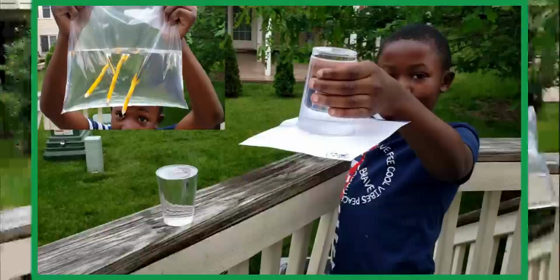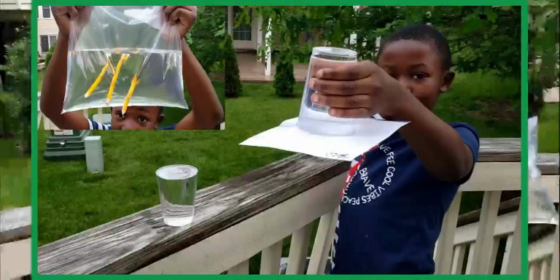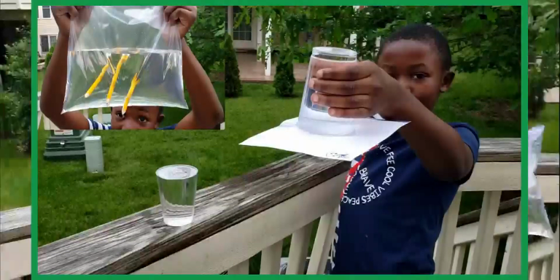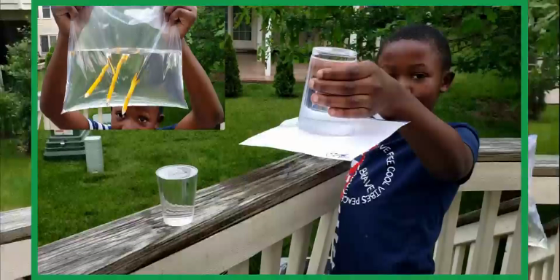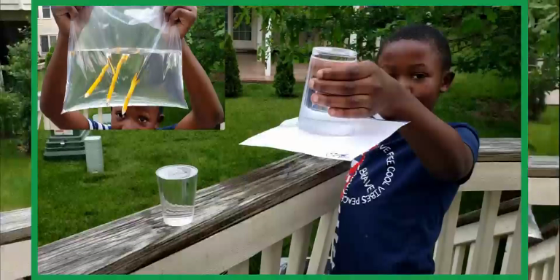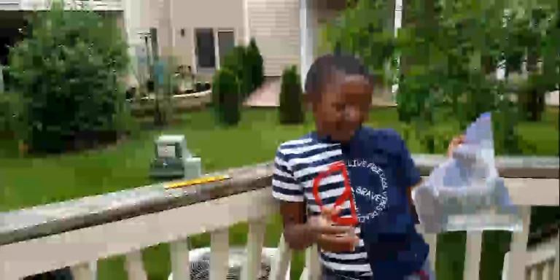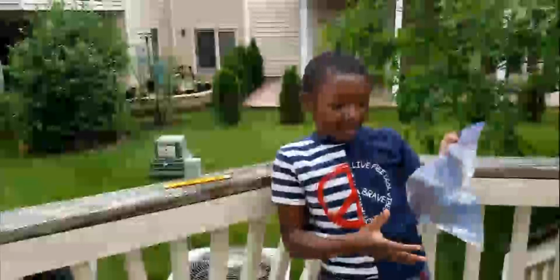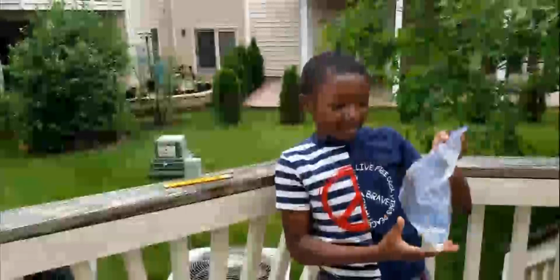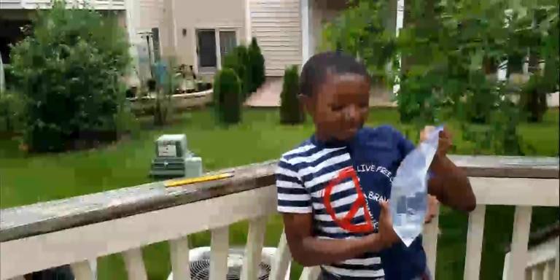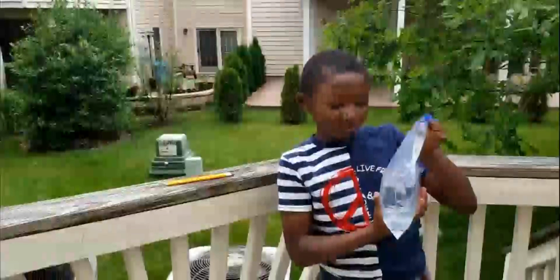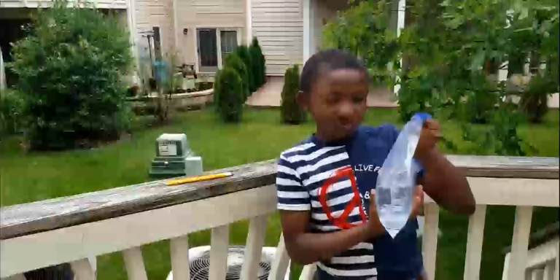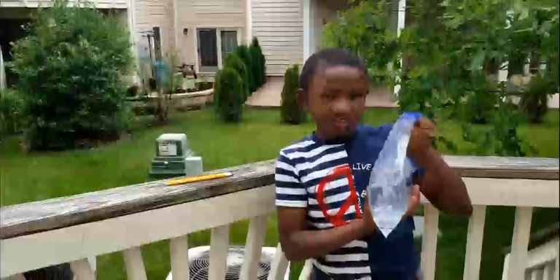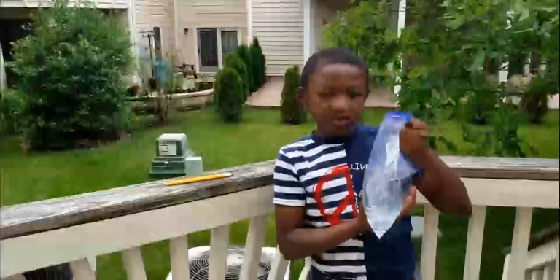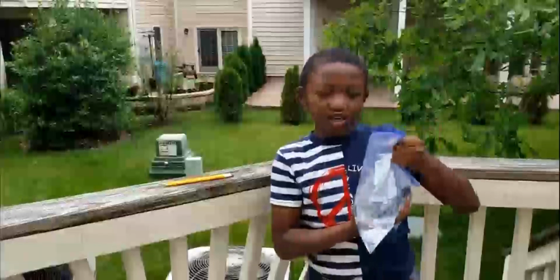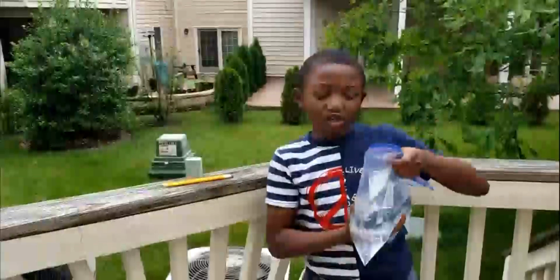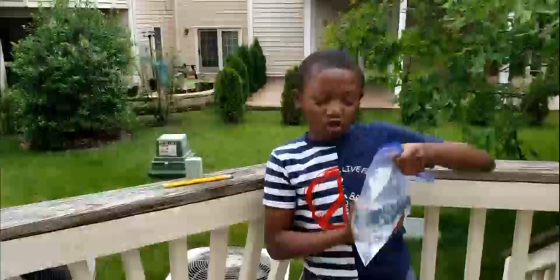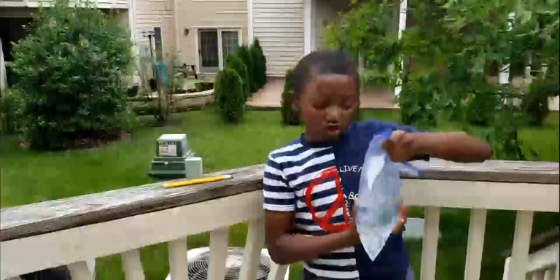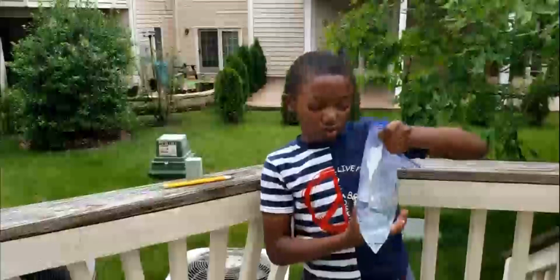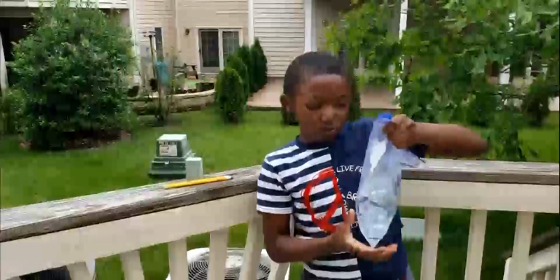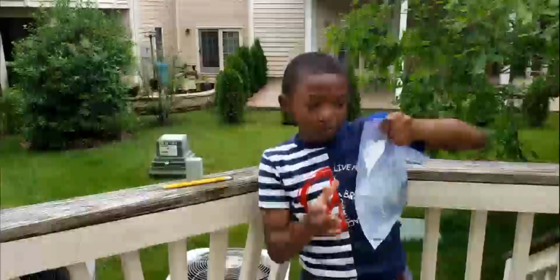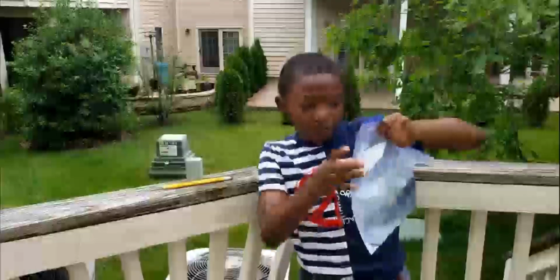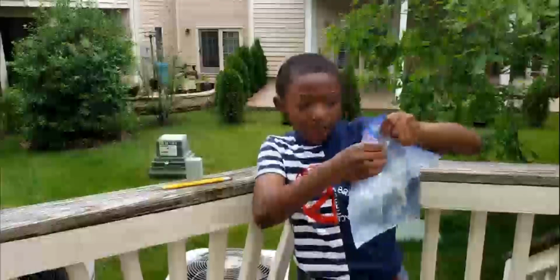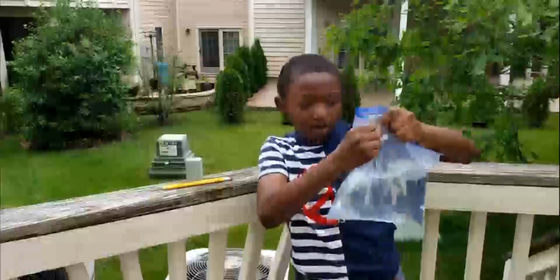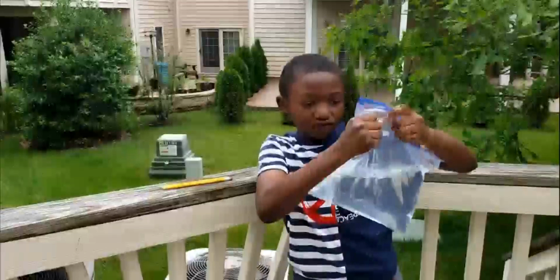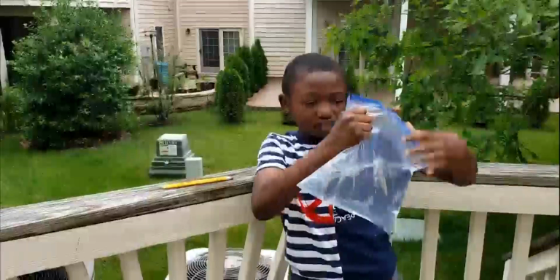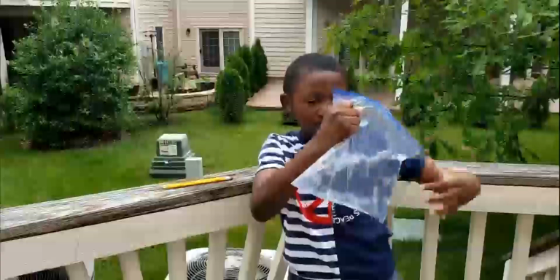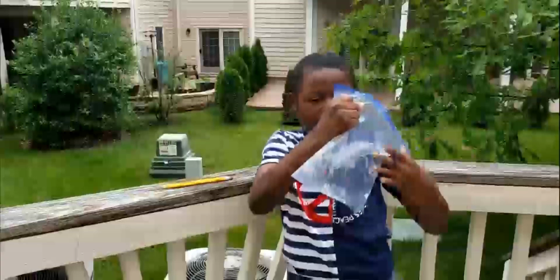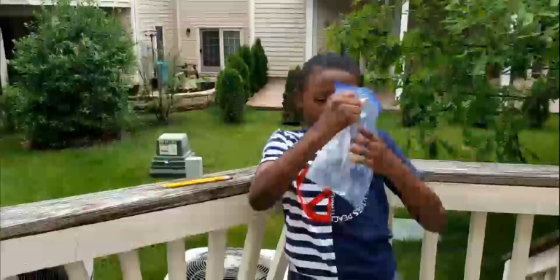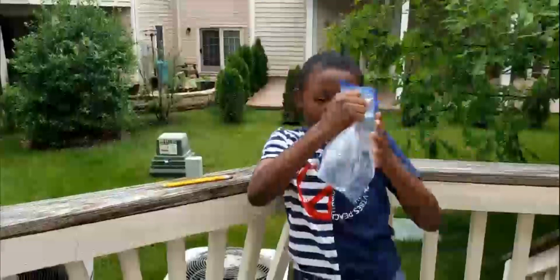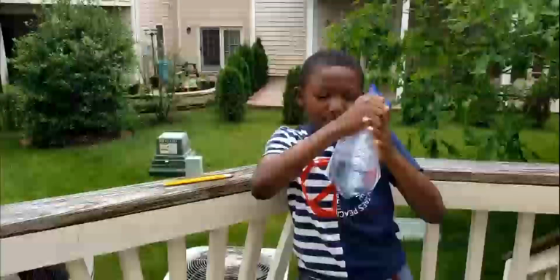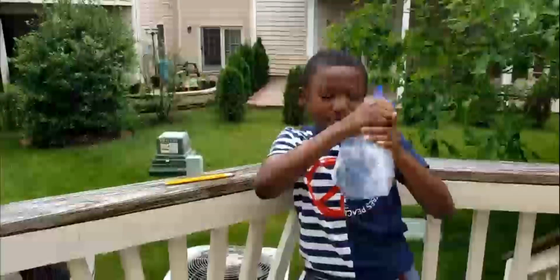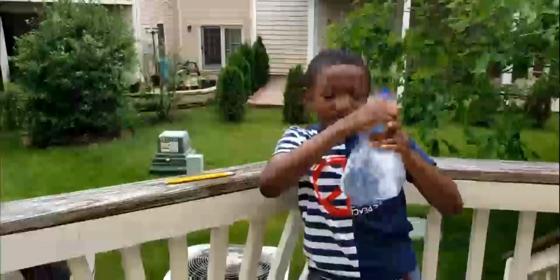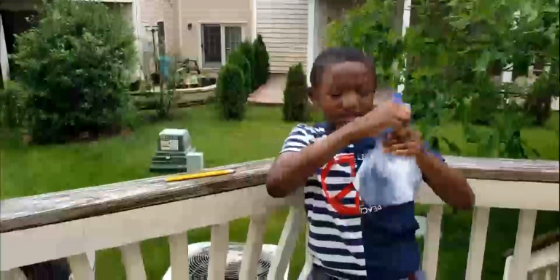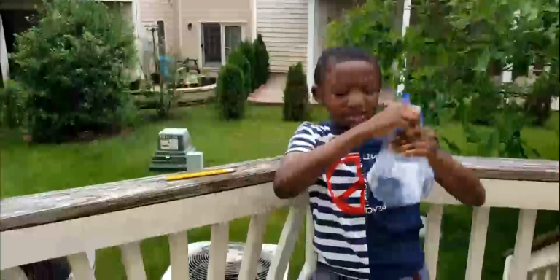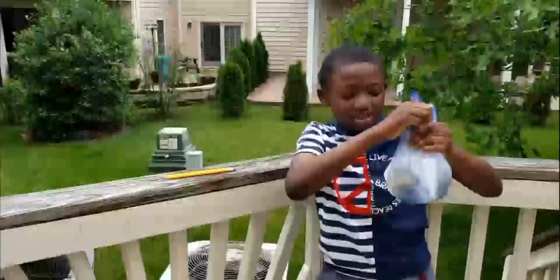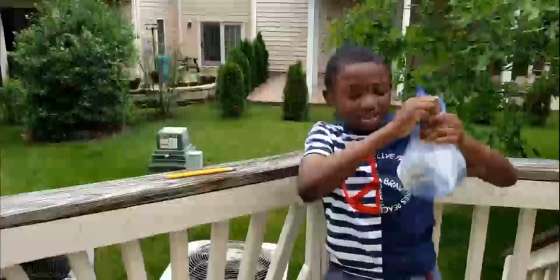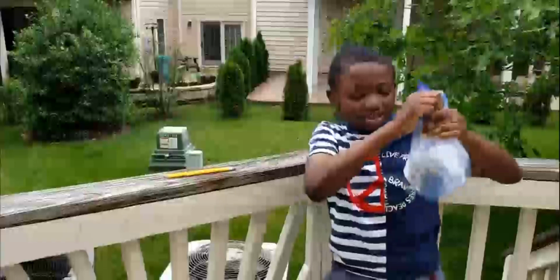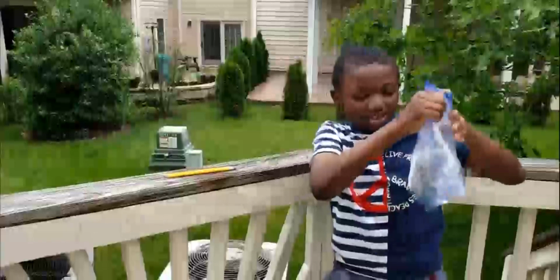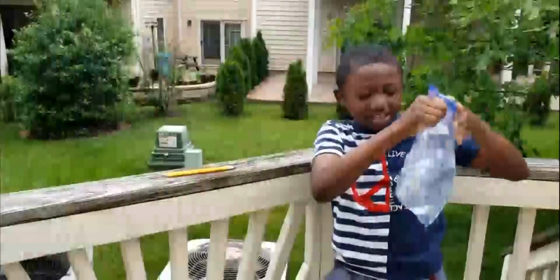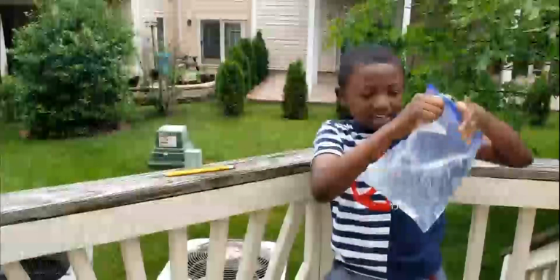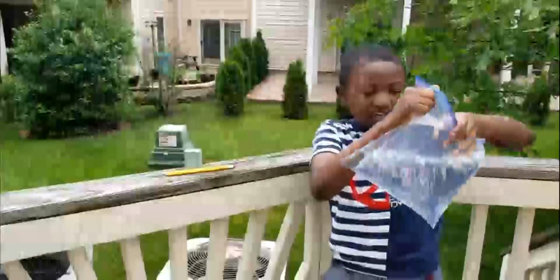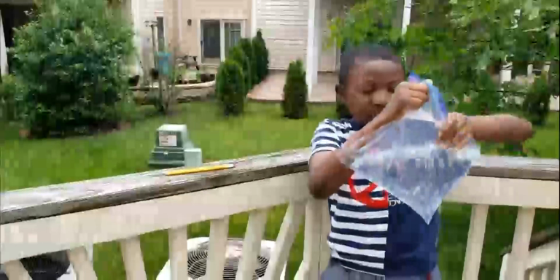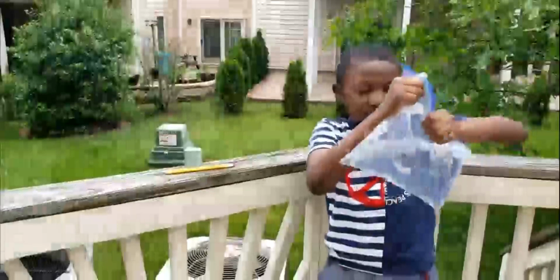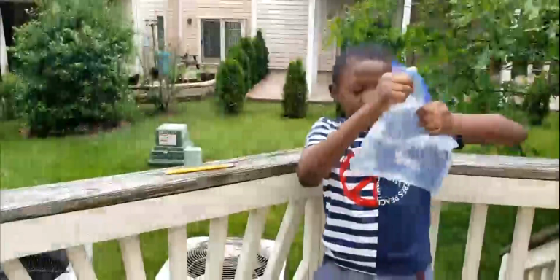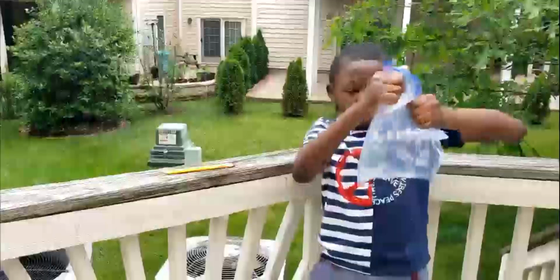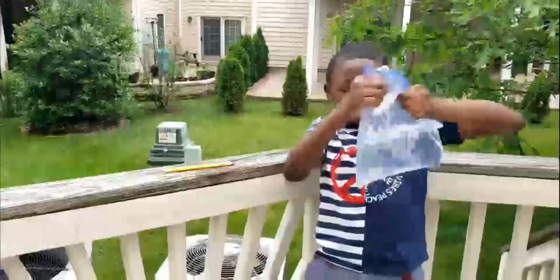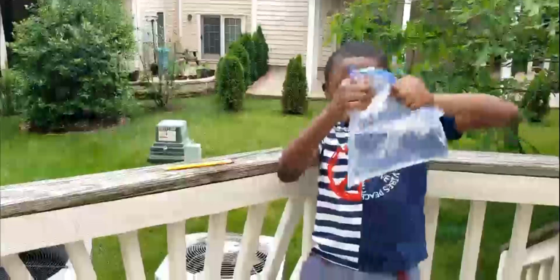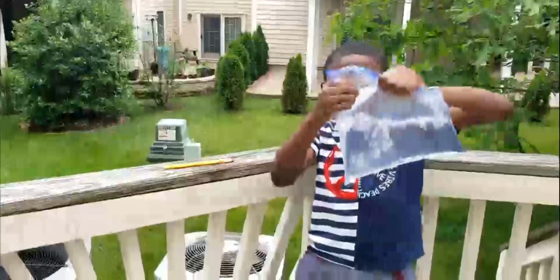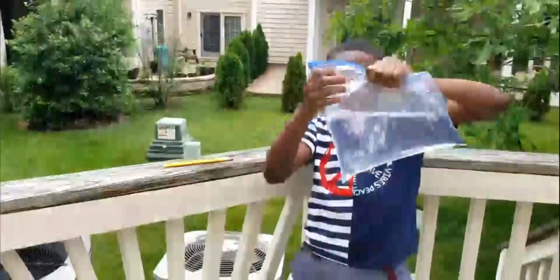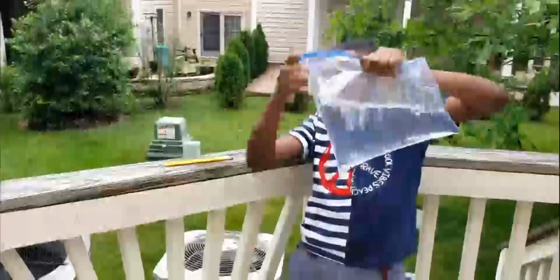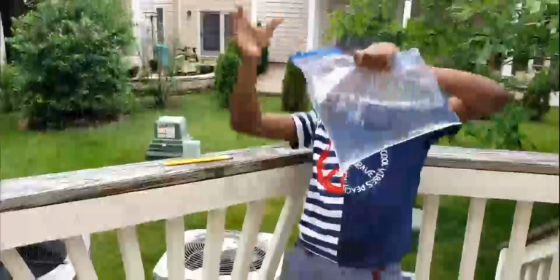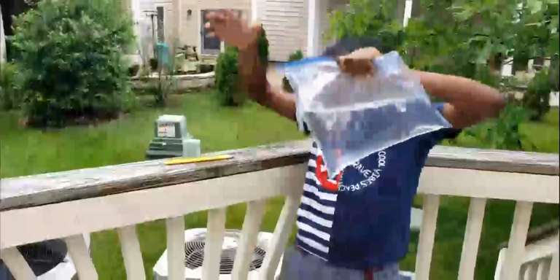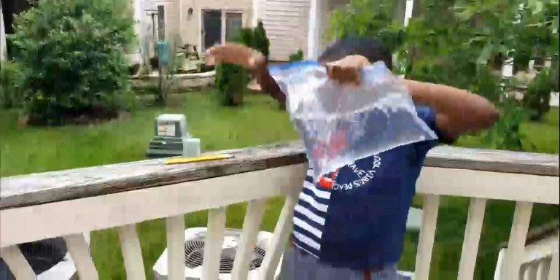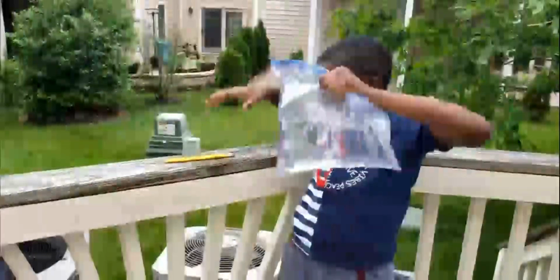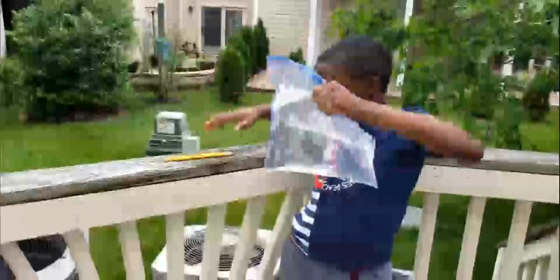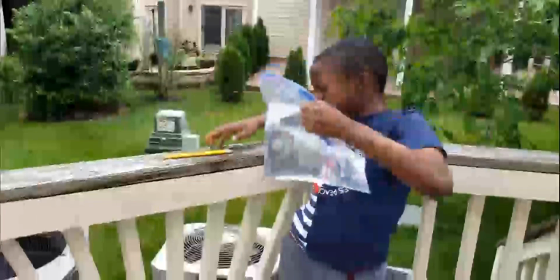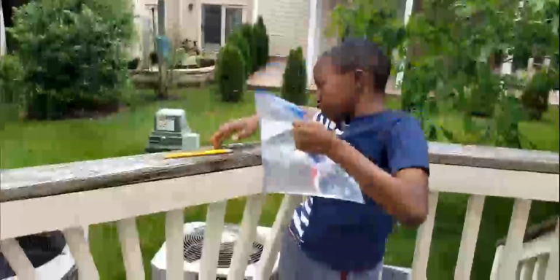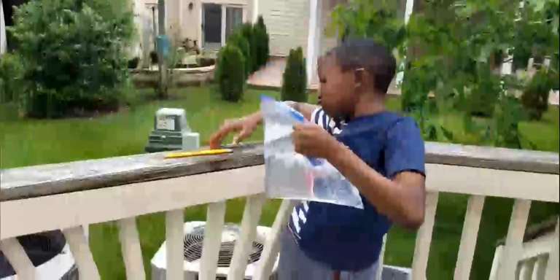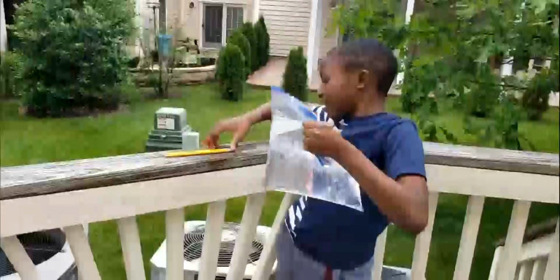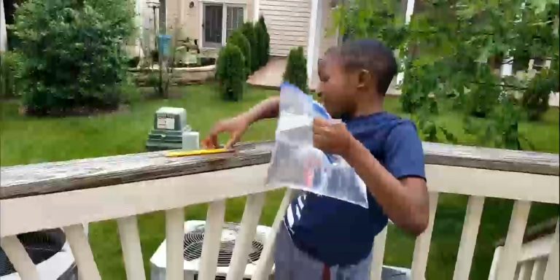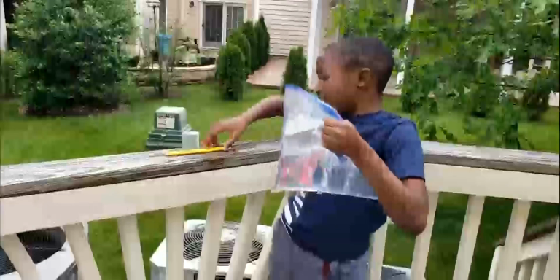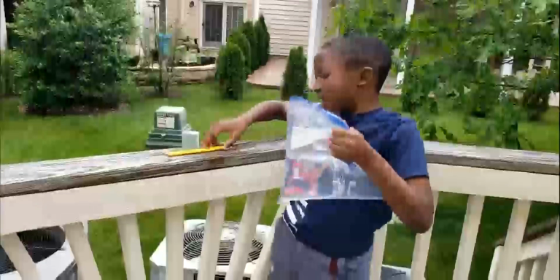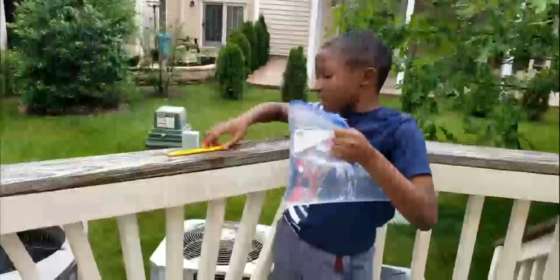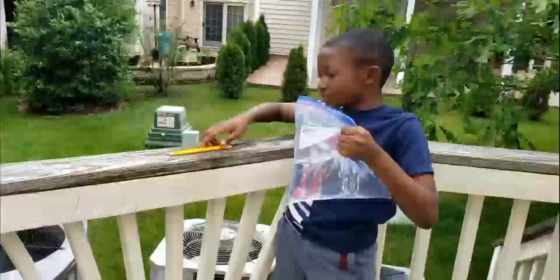Hey guys, we're back on another experiment, and today we're going to do the water and pencil.